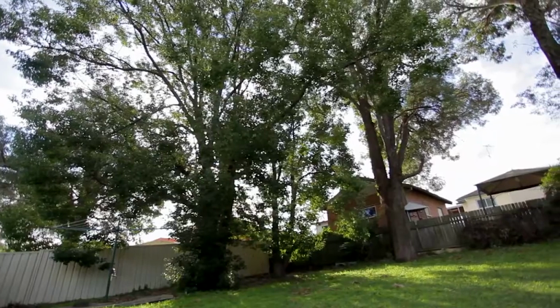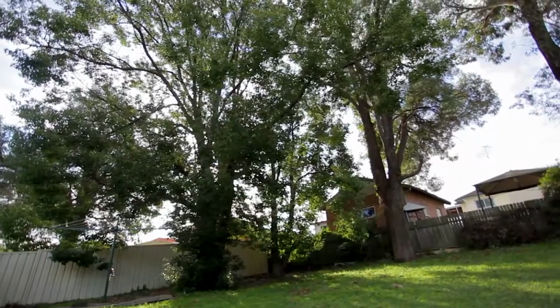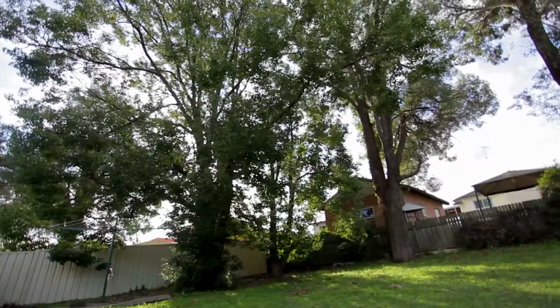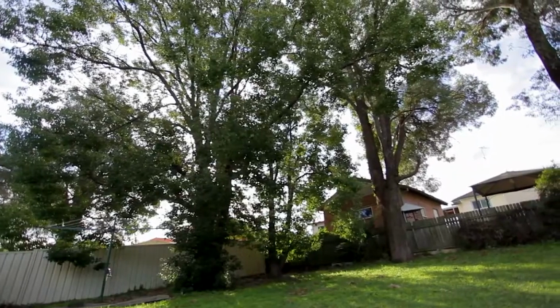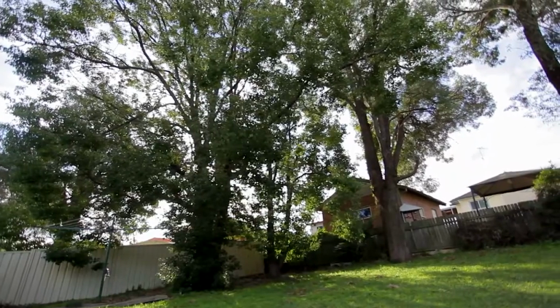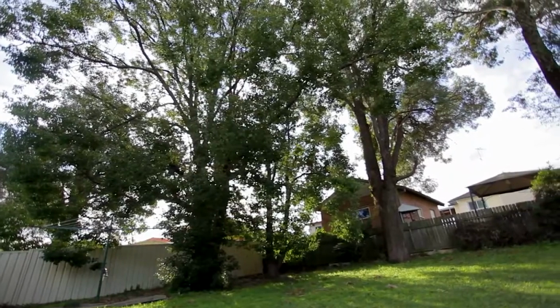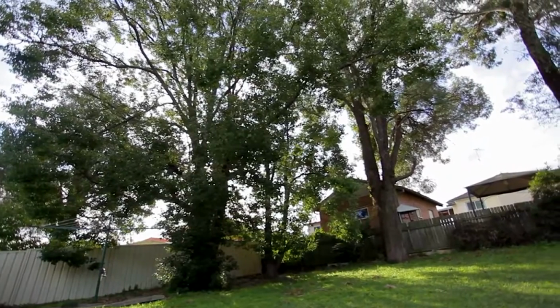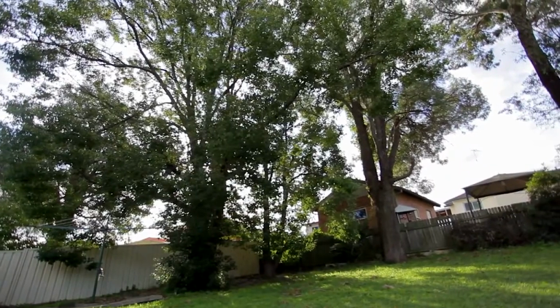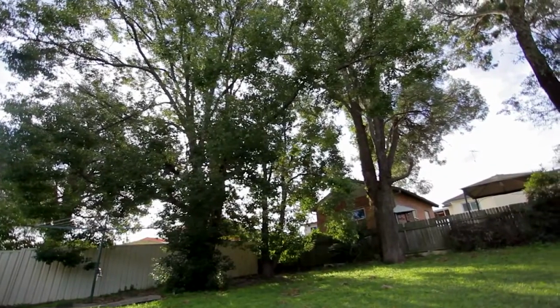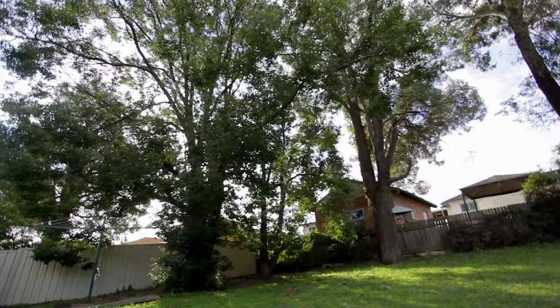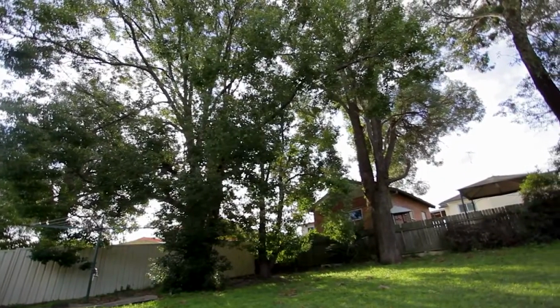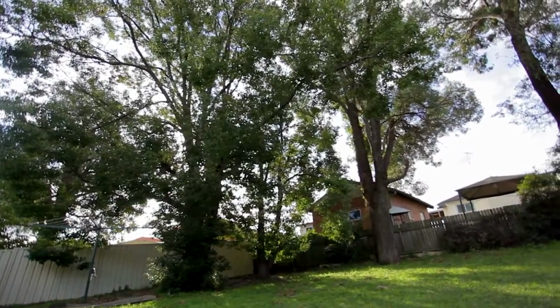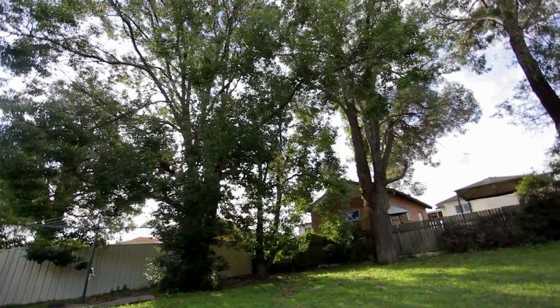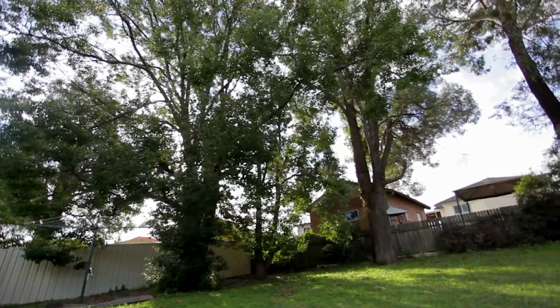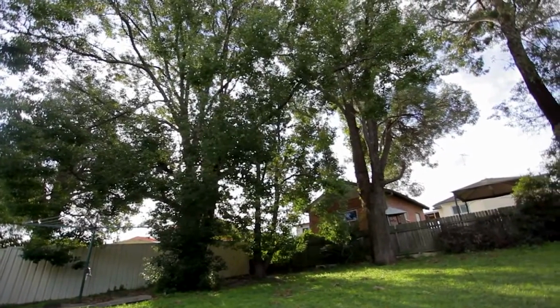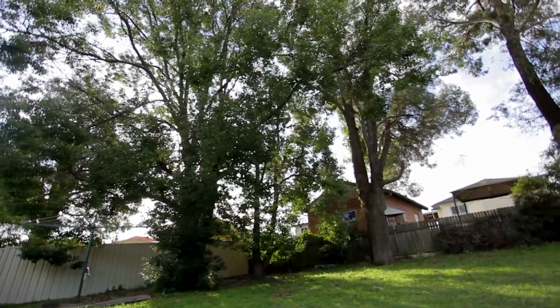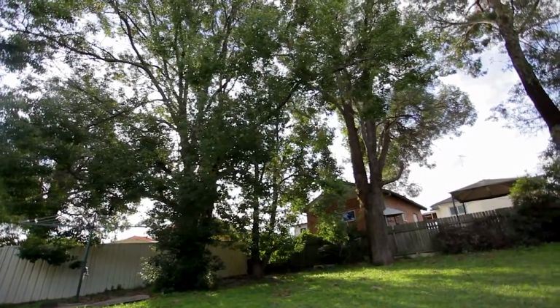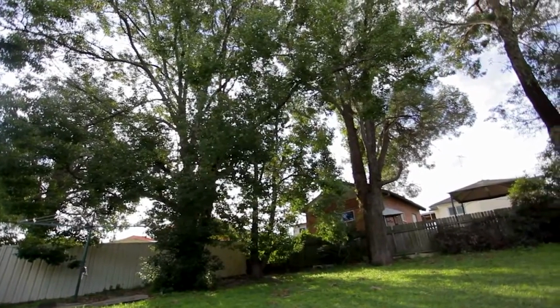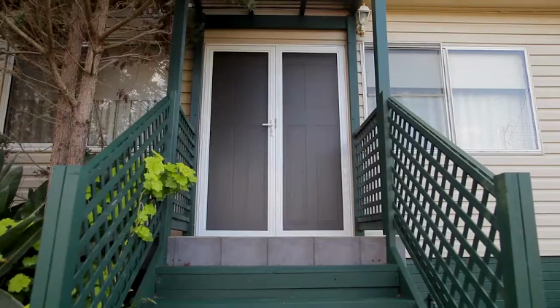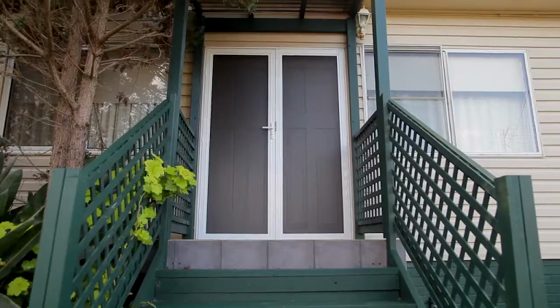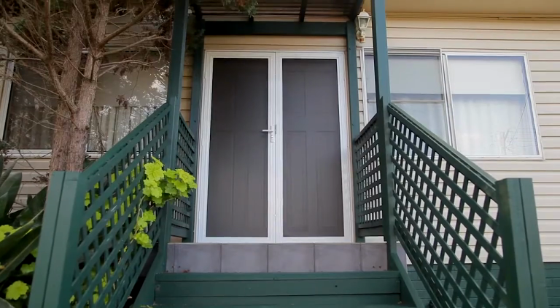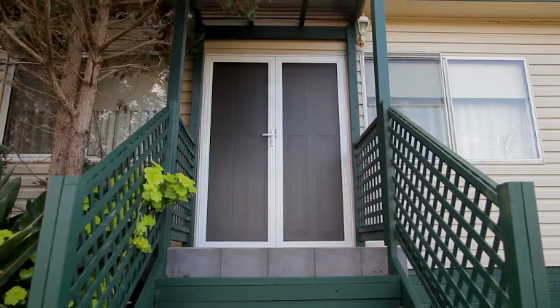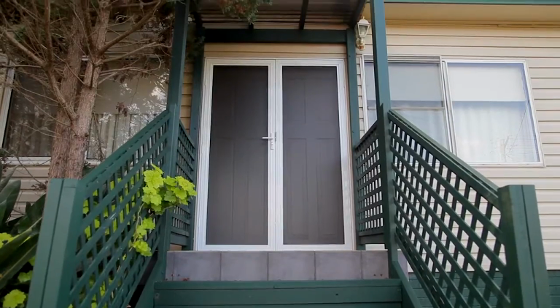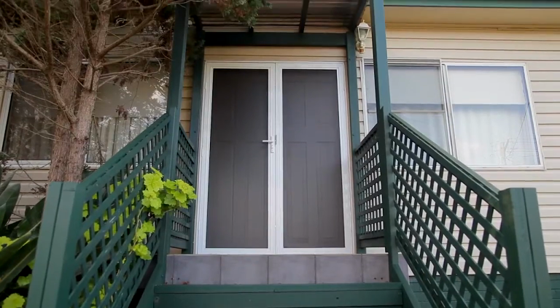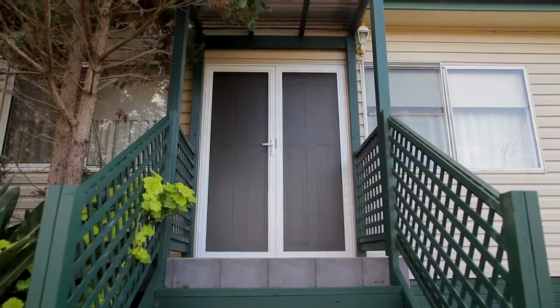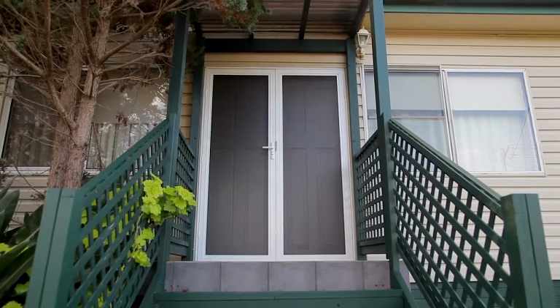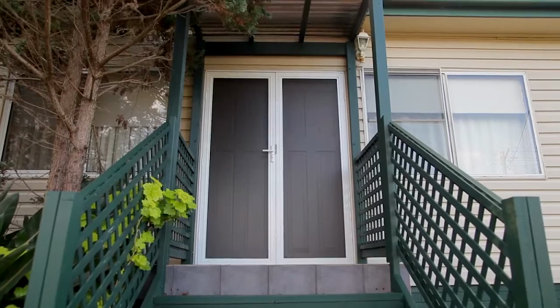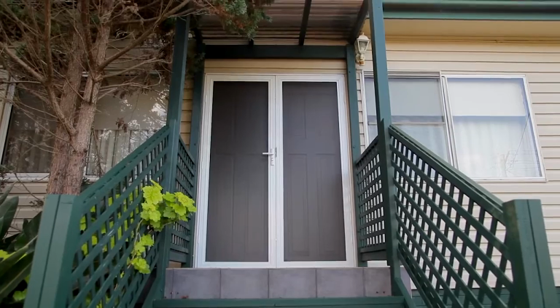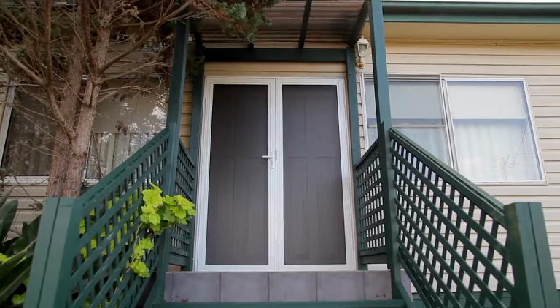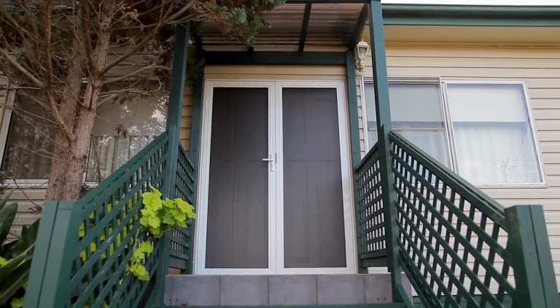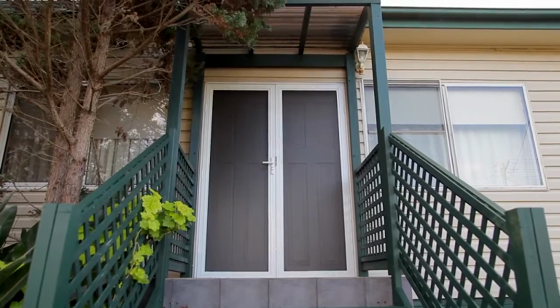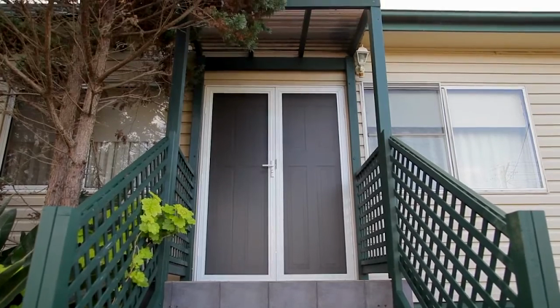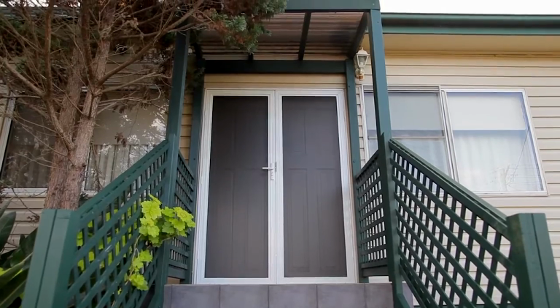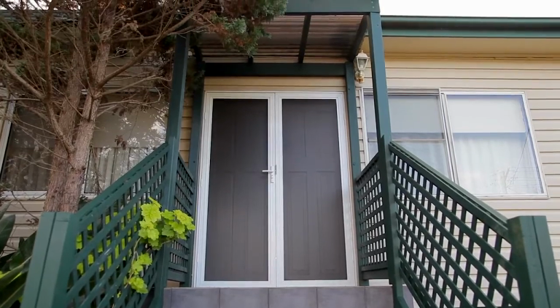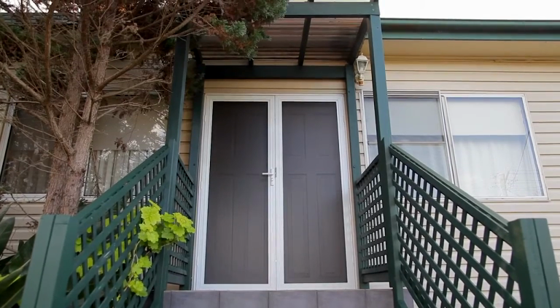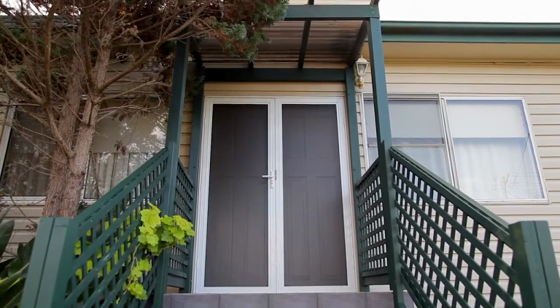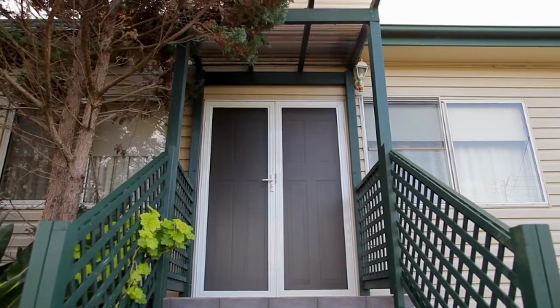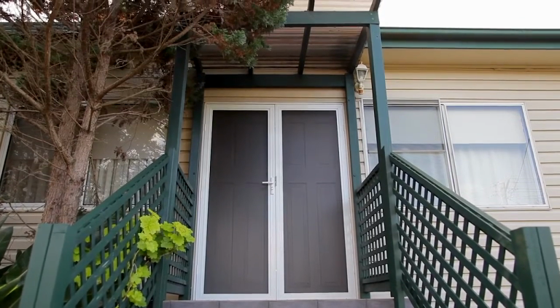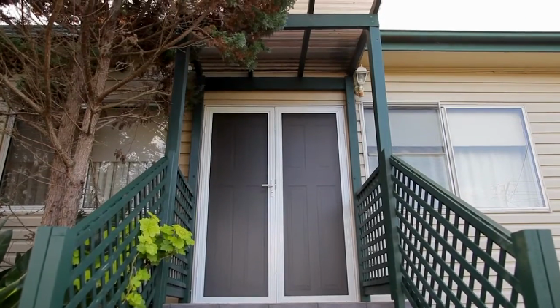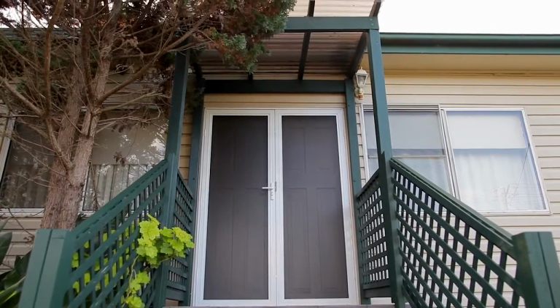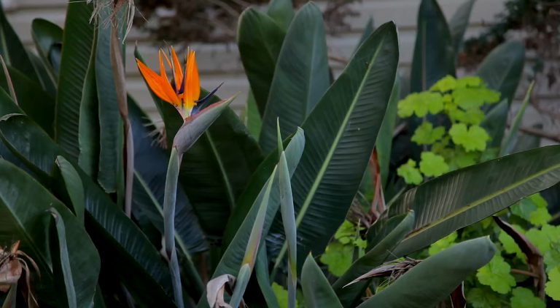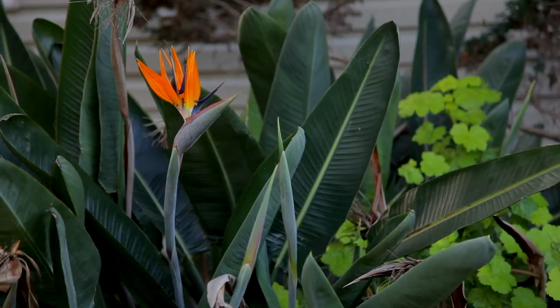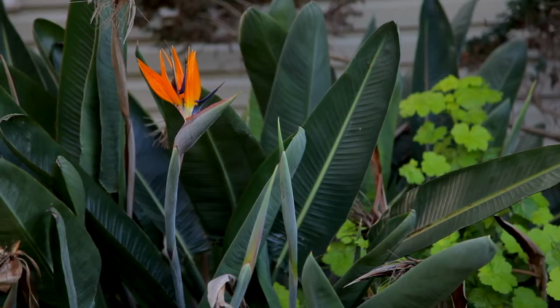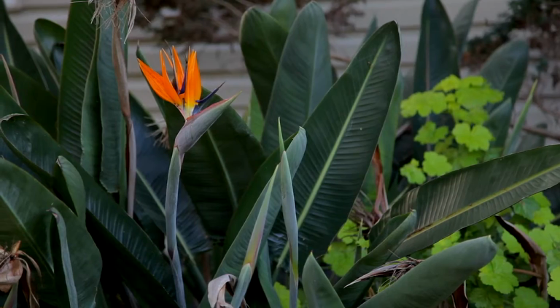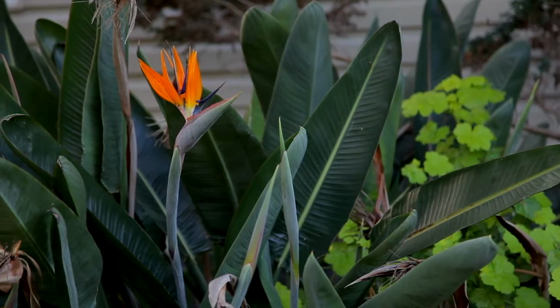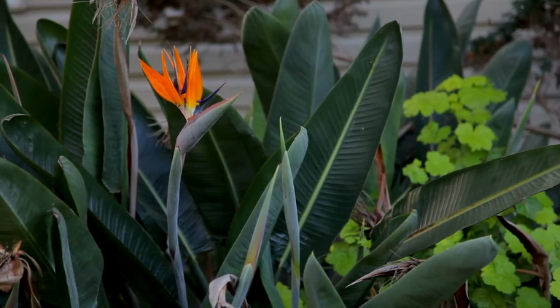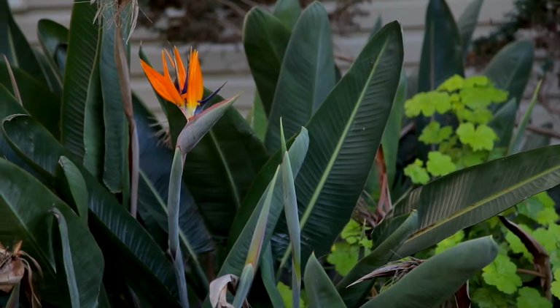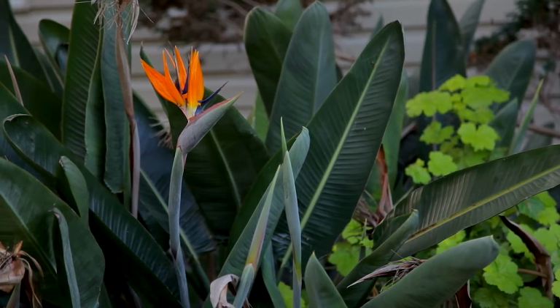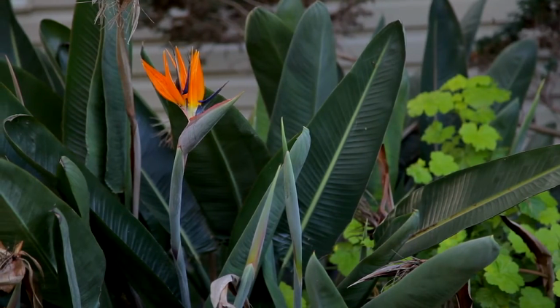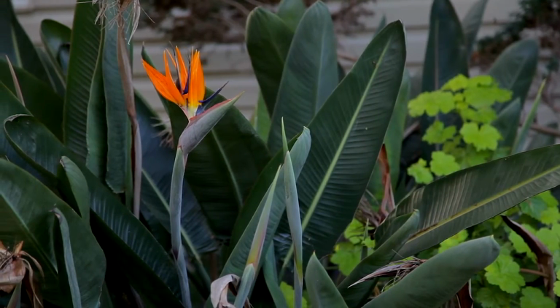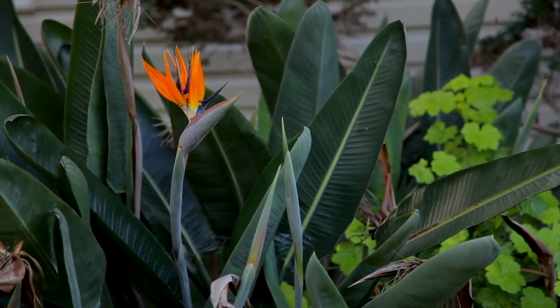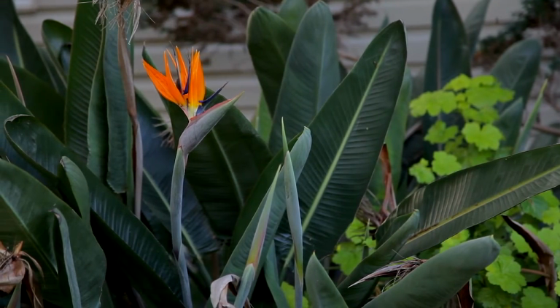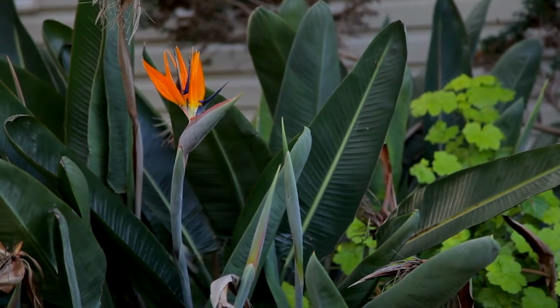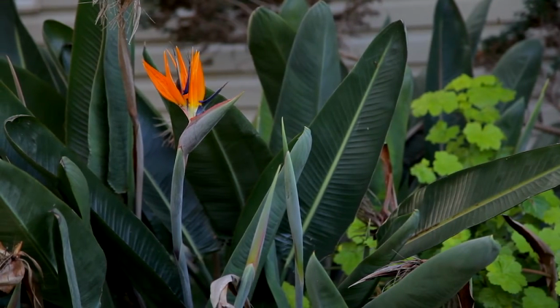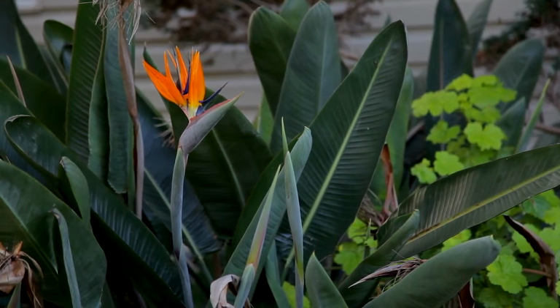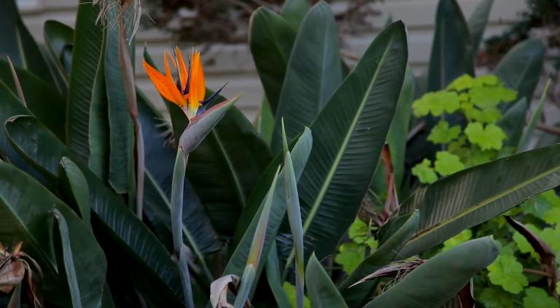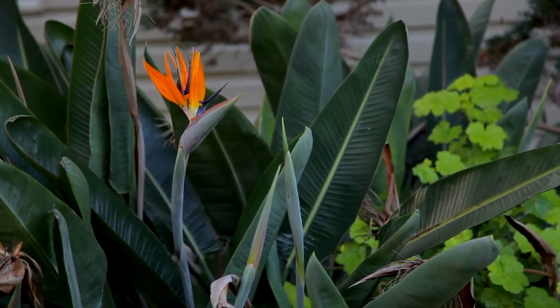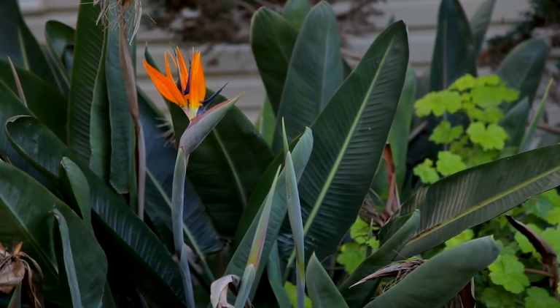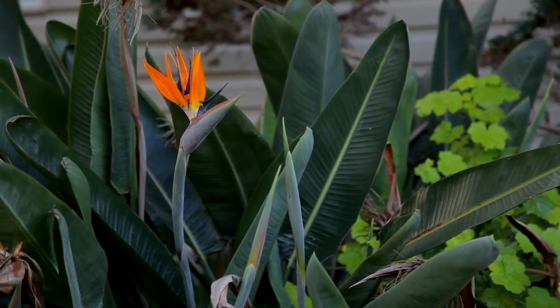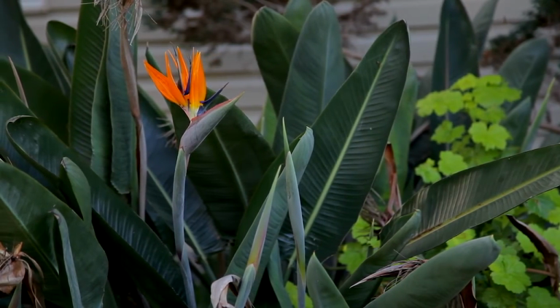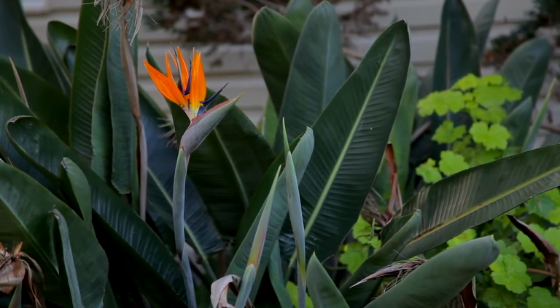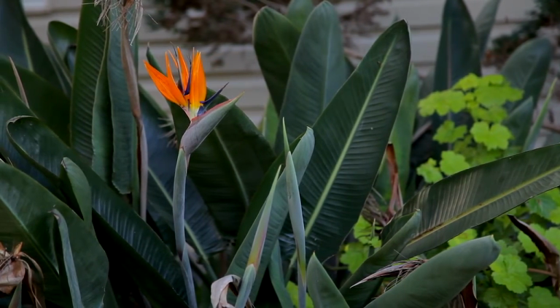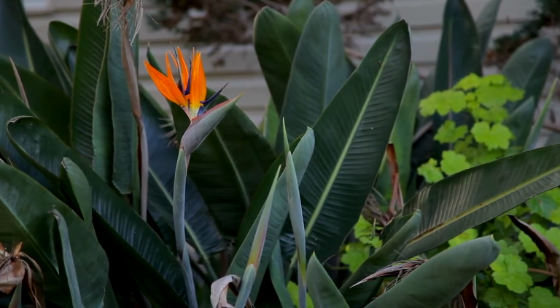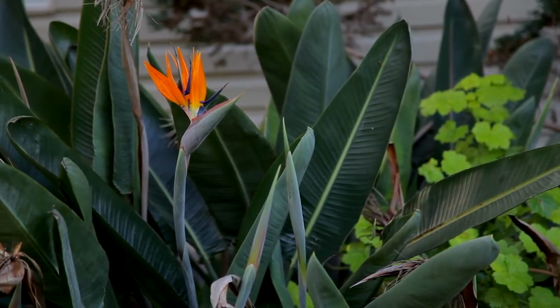Nestled in the leafy suburb of Bradbury is this well-maintained home which has an abundance of storage and is perfect for the investor or nester.